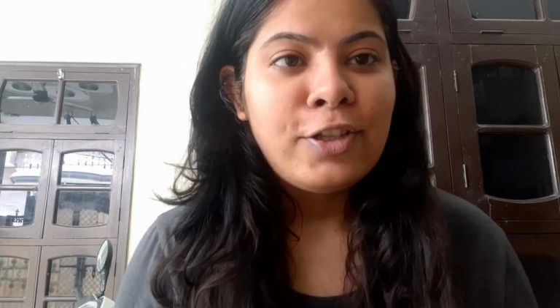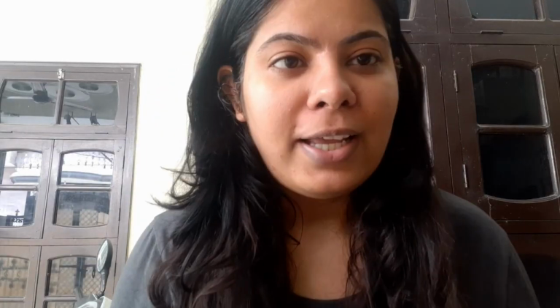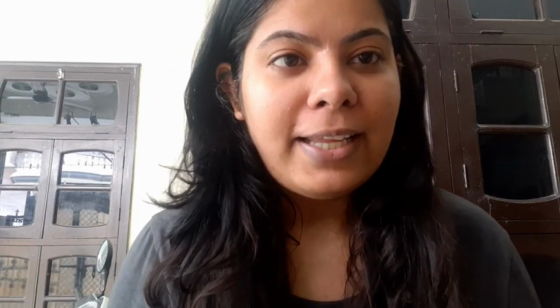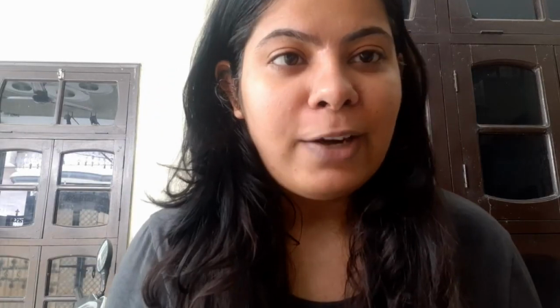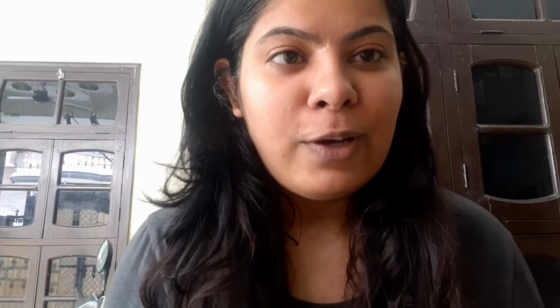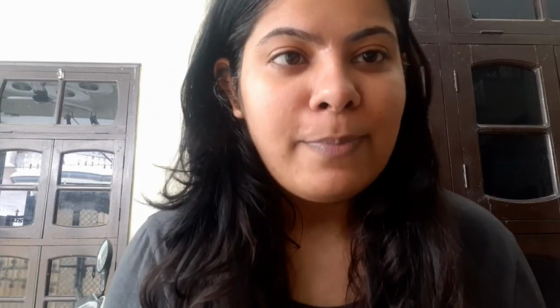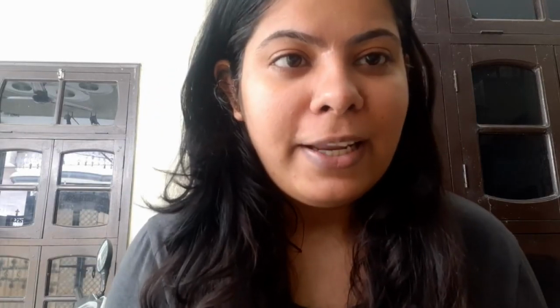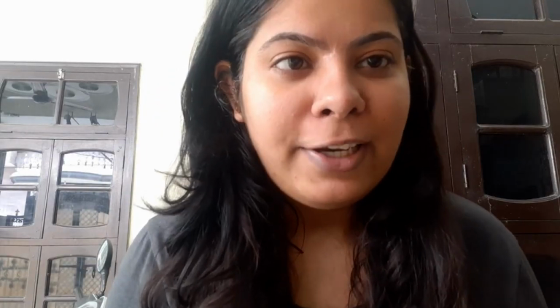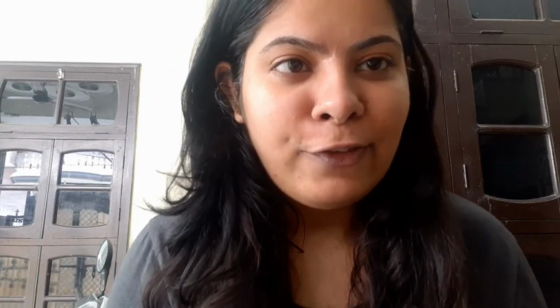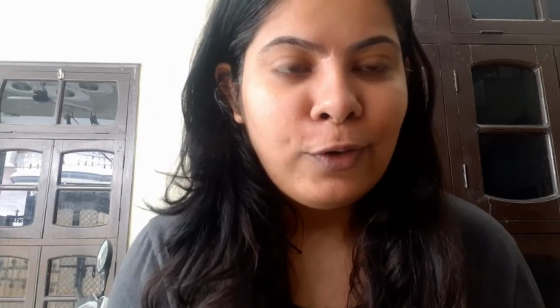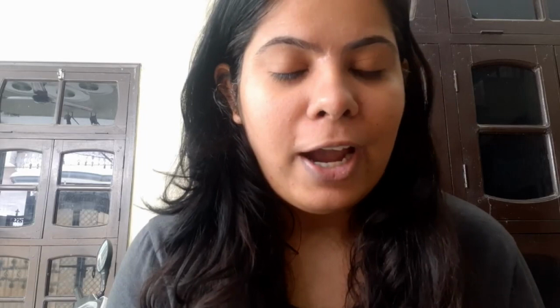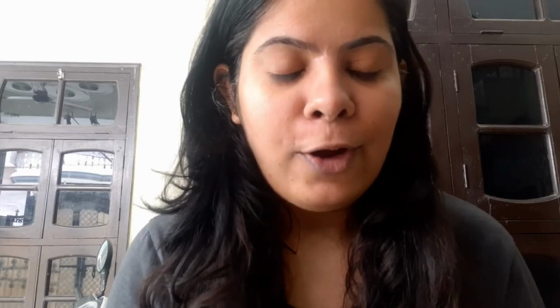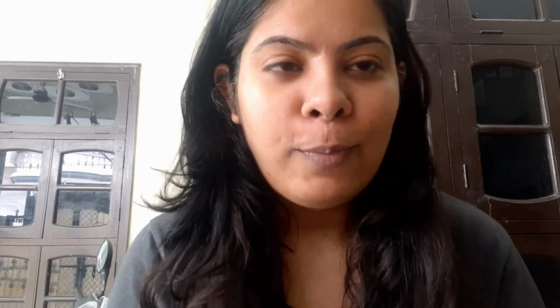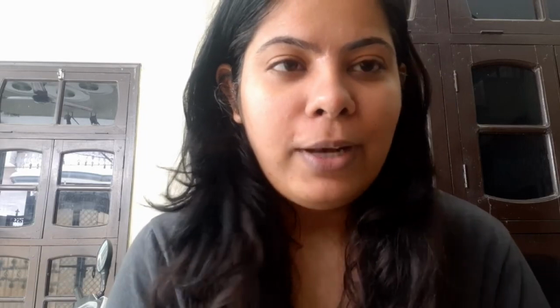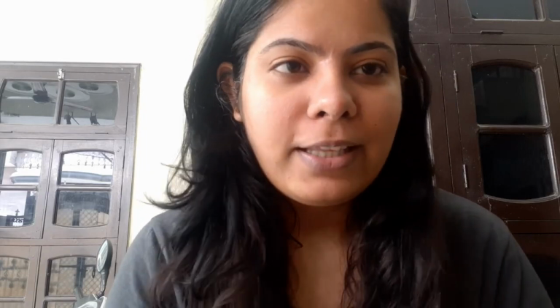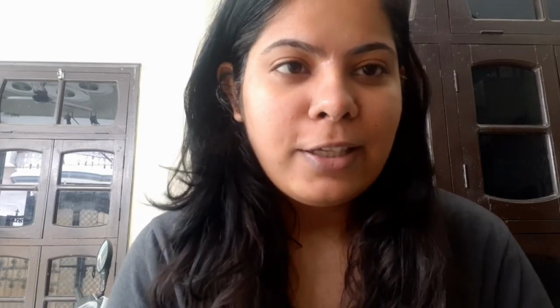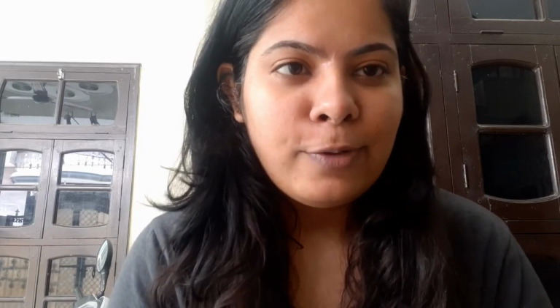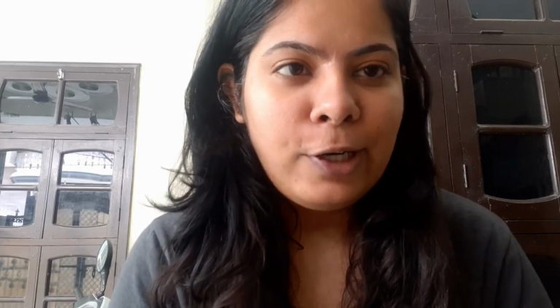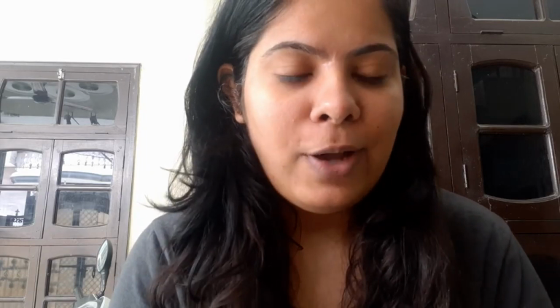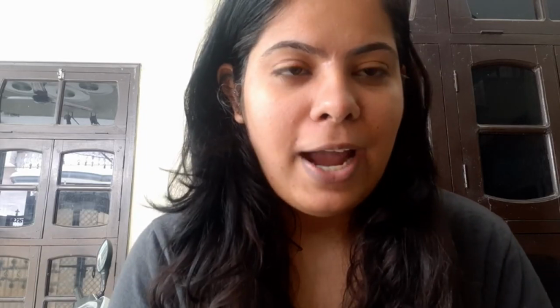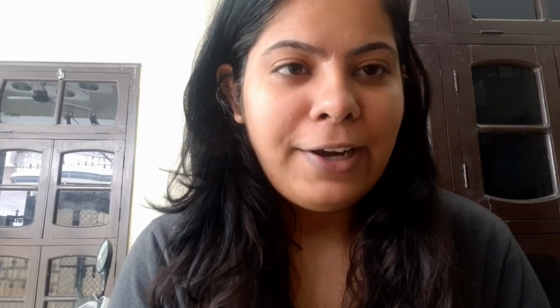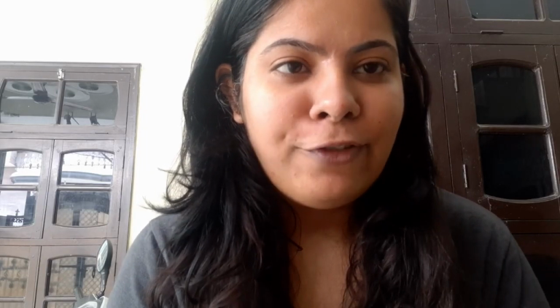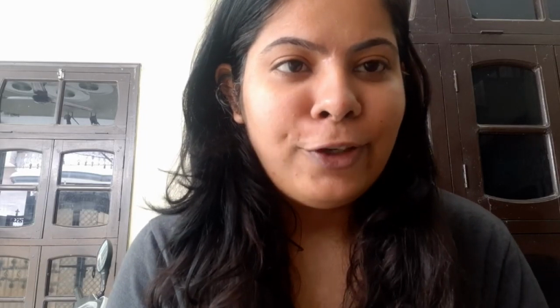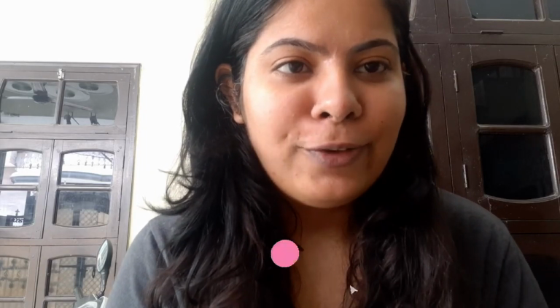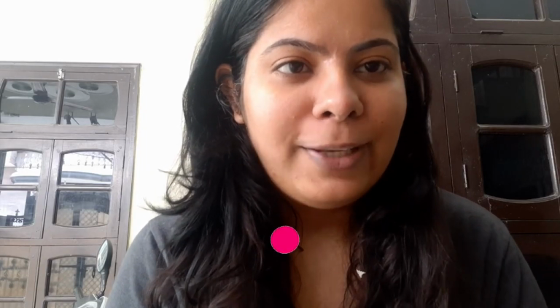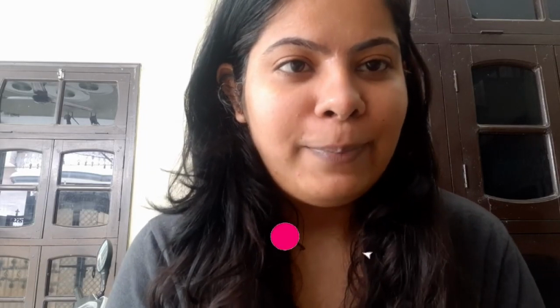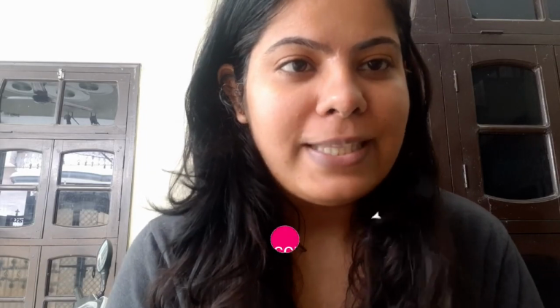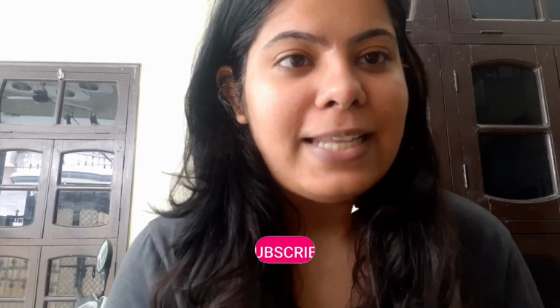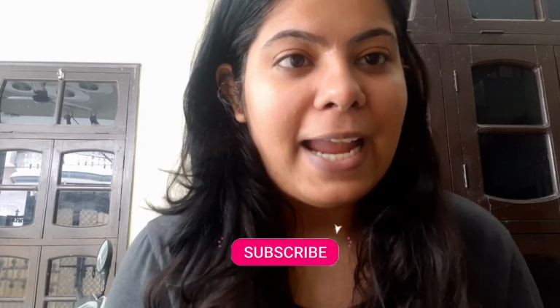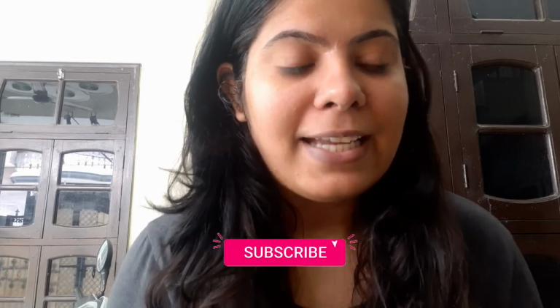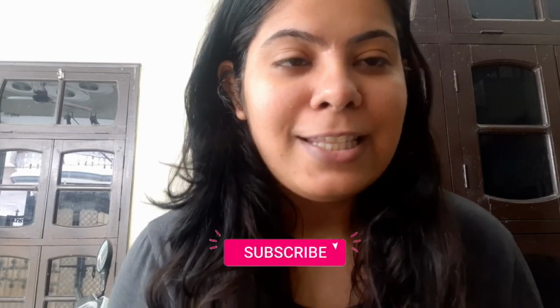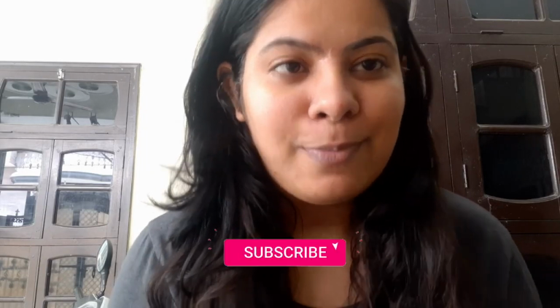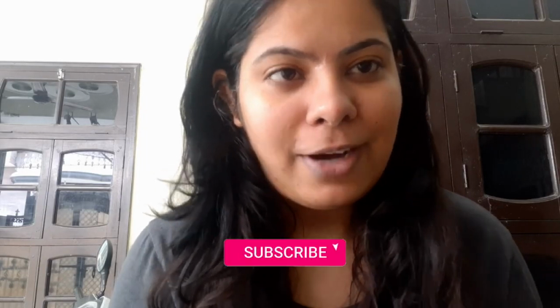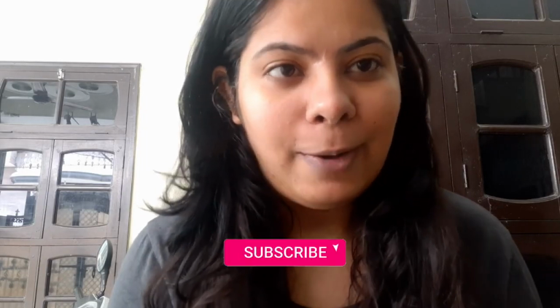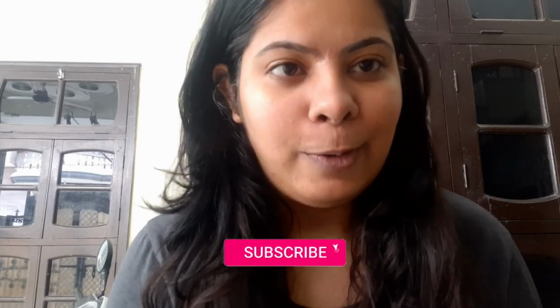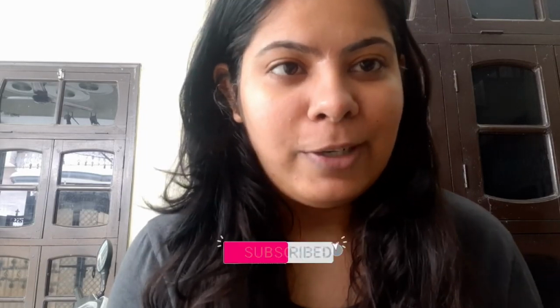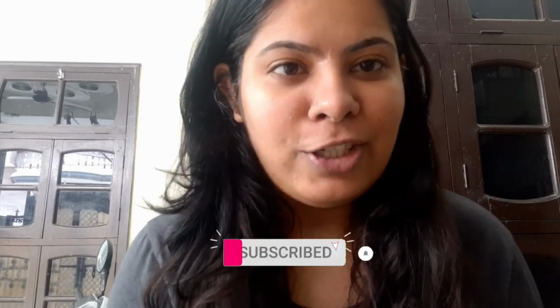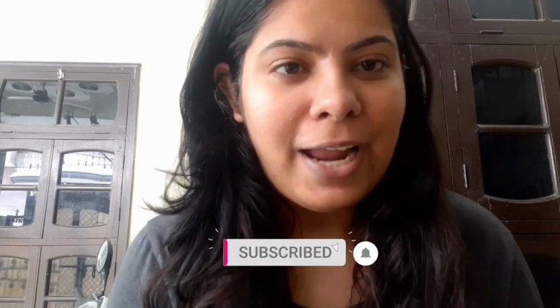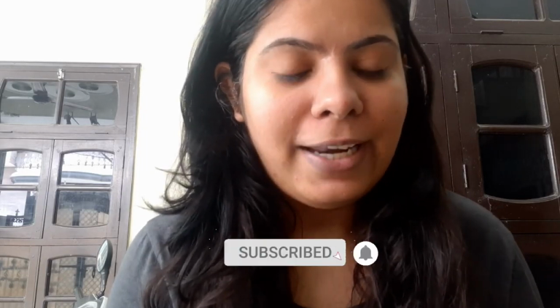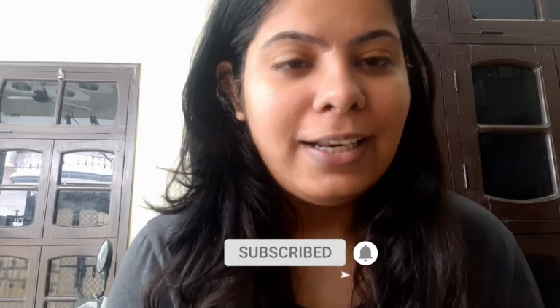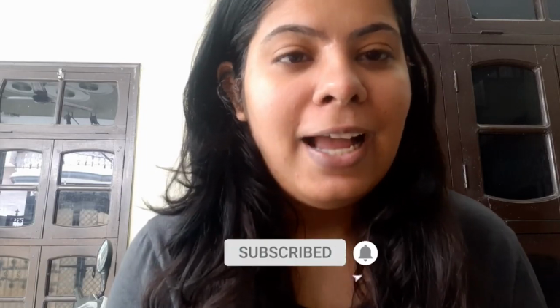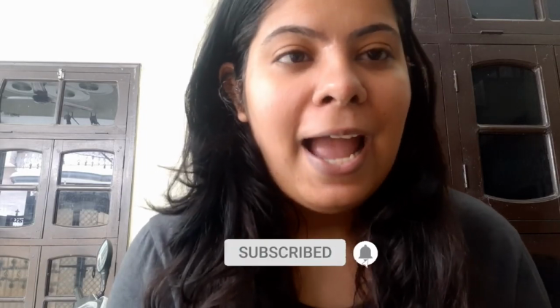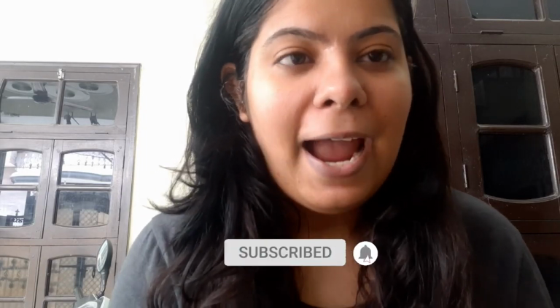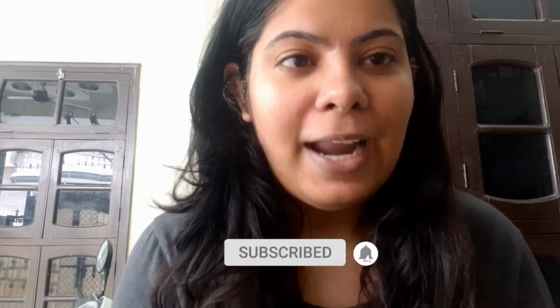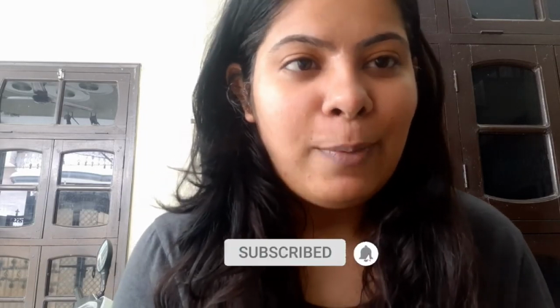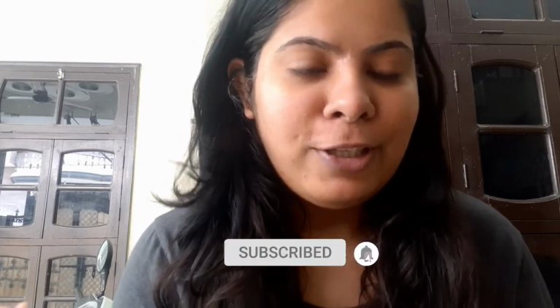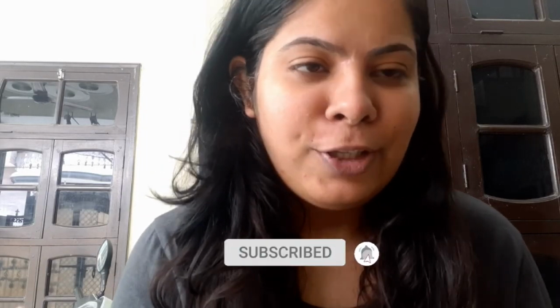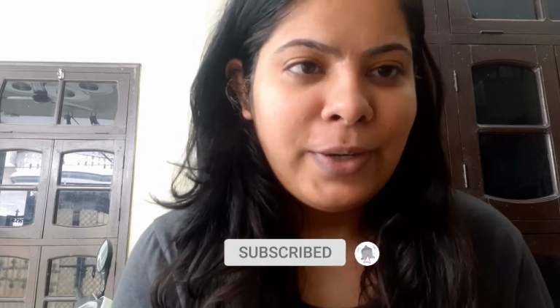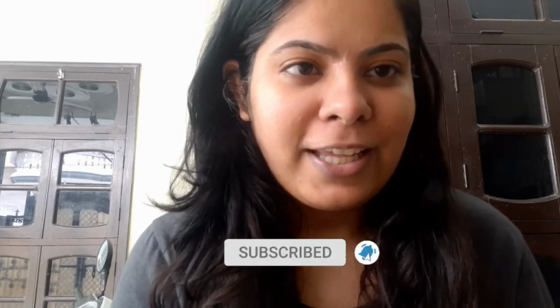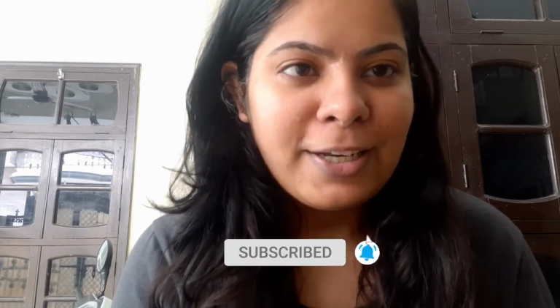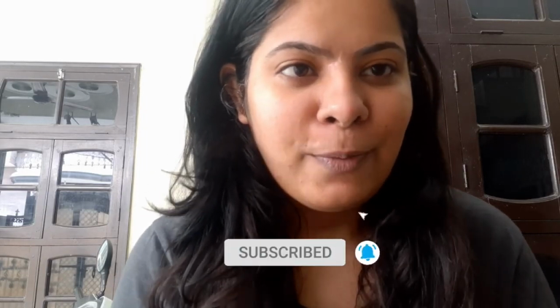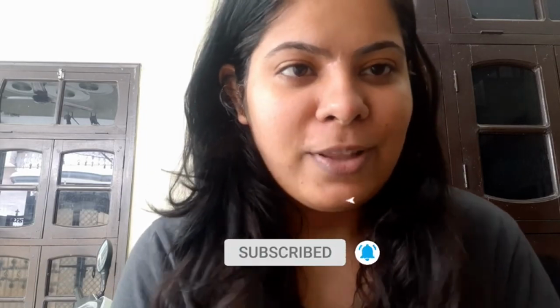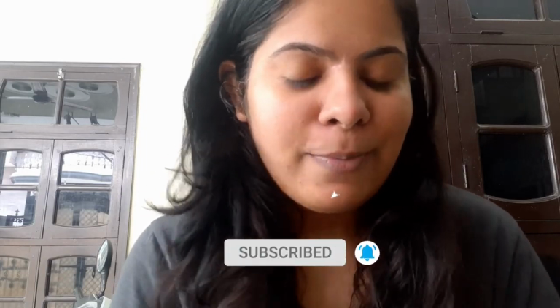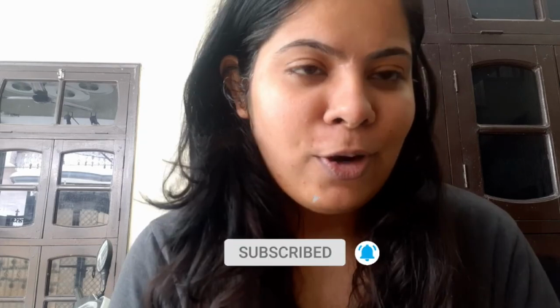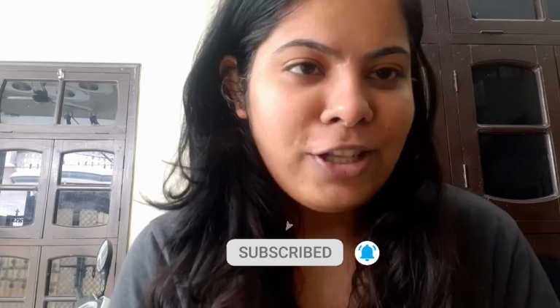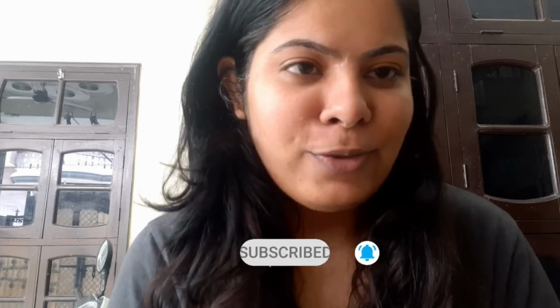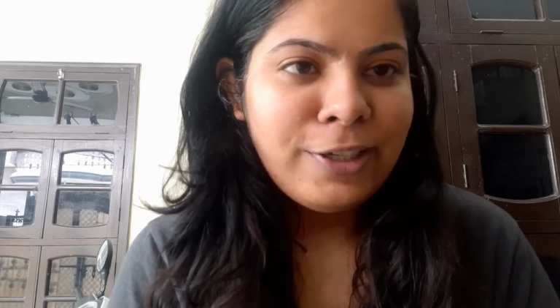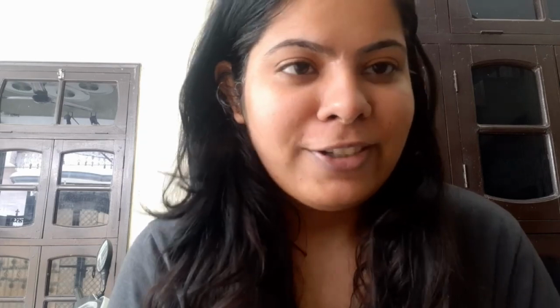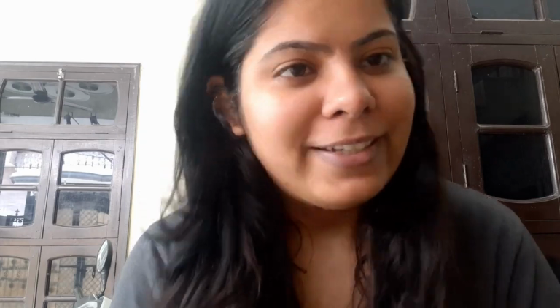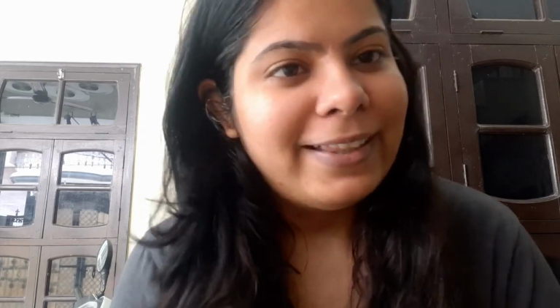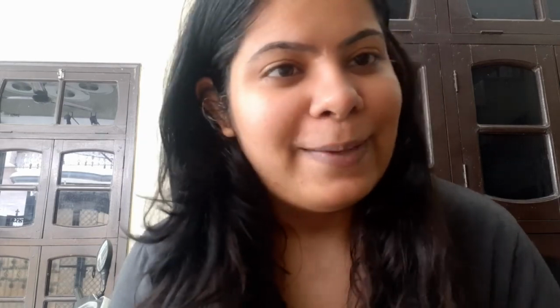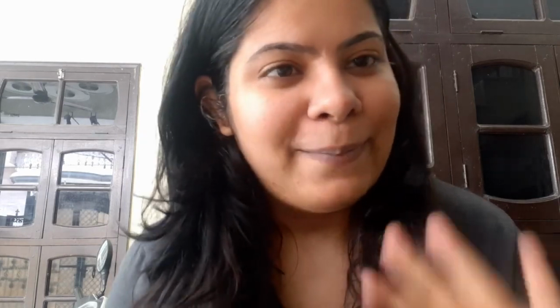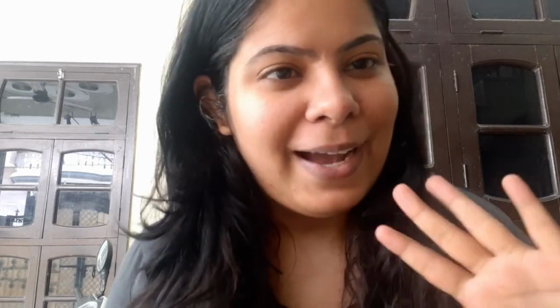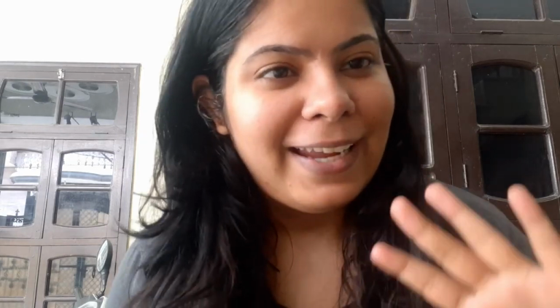So yeah, that was my review. I hope you liked this video, and if you did, please like and subscribe to my channel. I will see you next time with more such videos. Till then, bye!